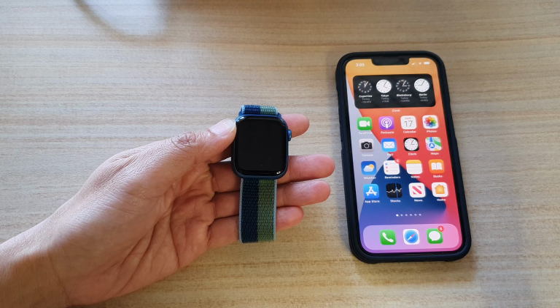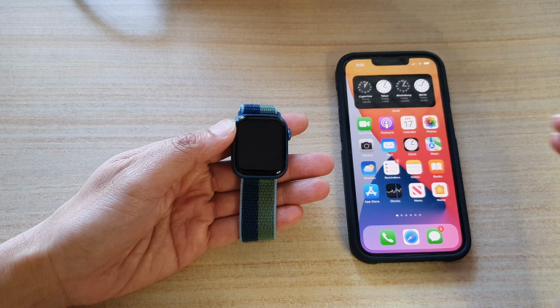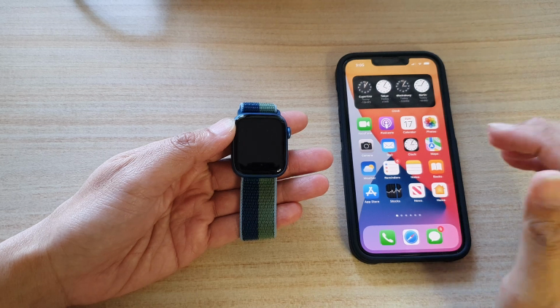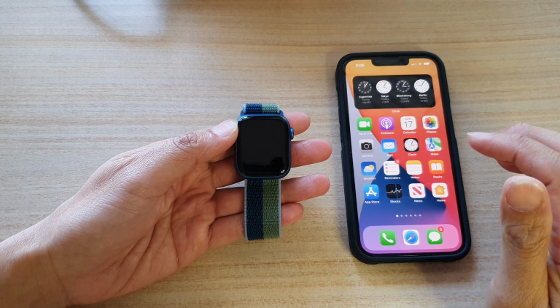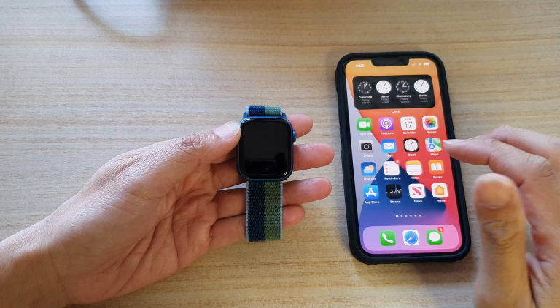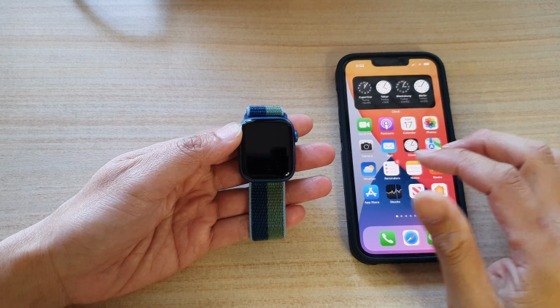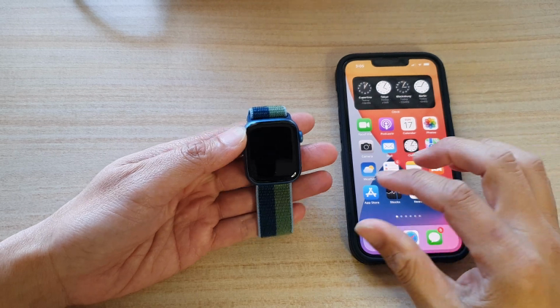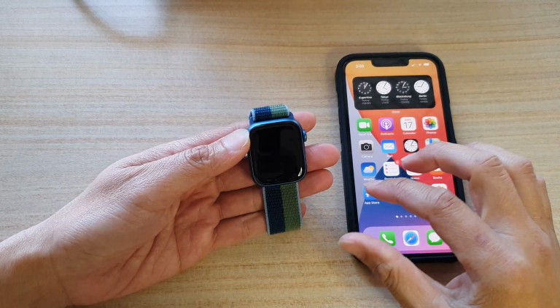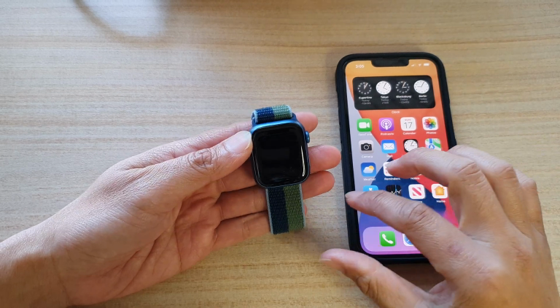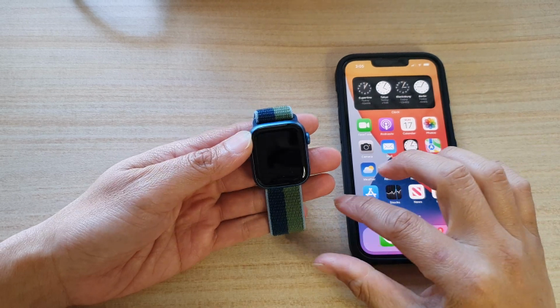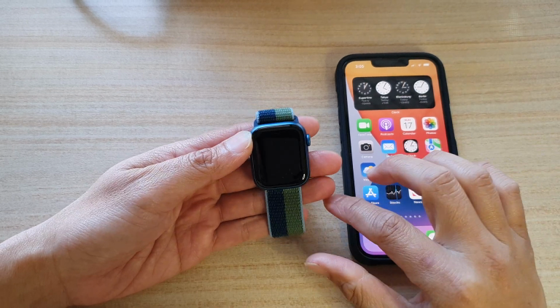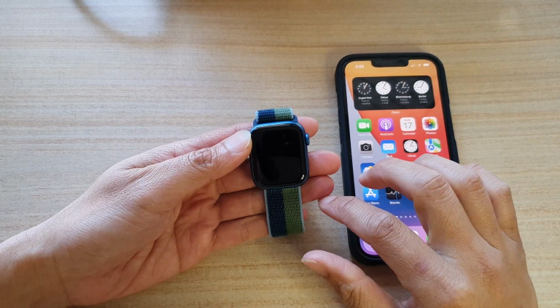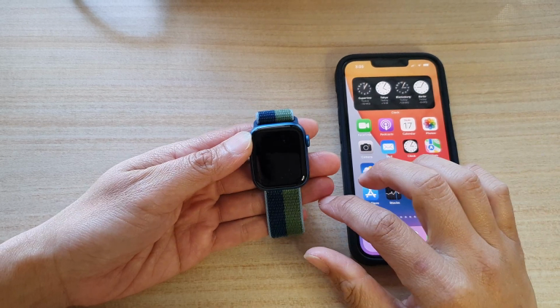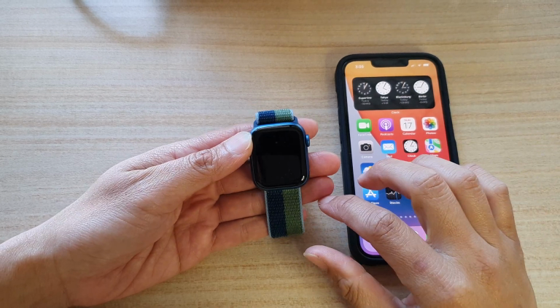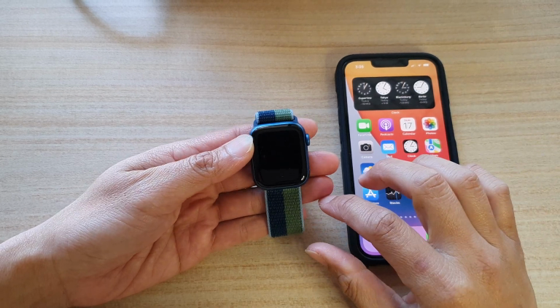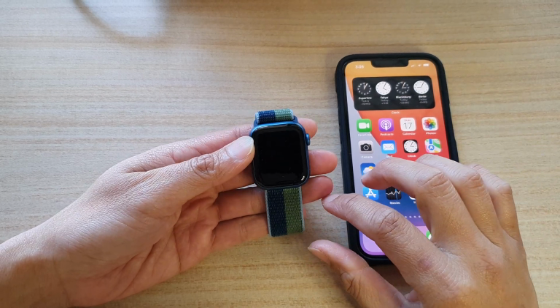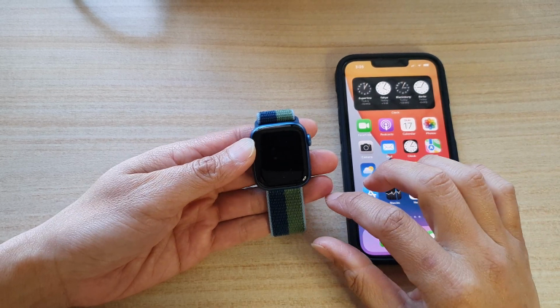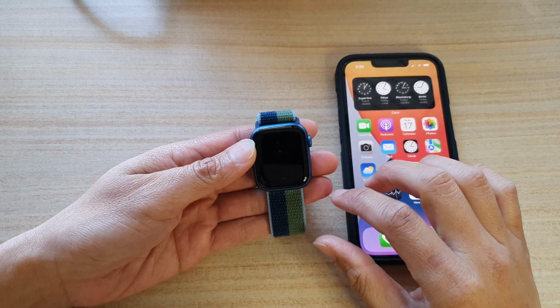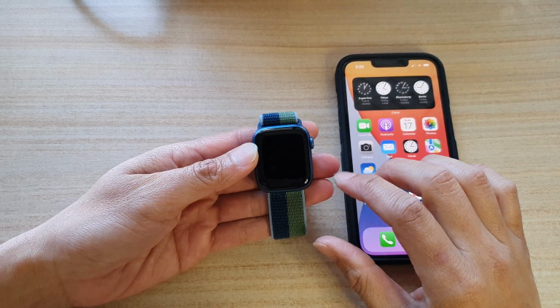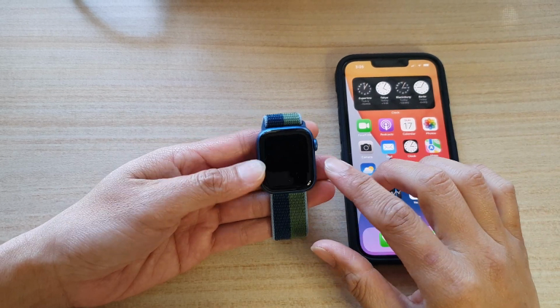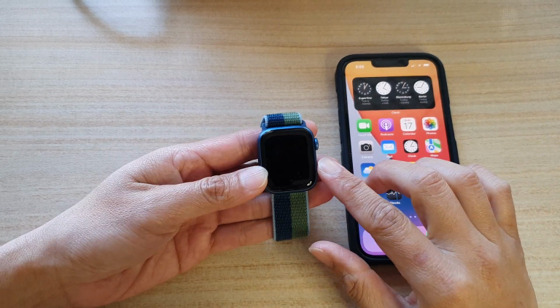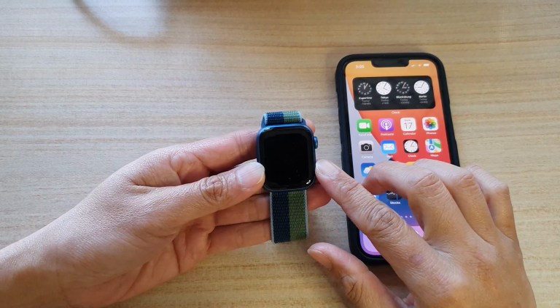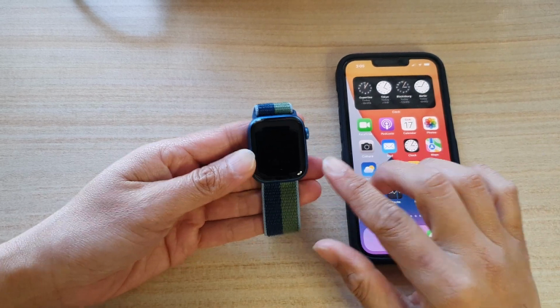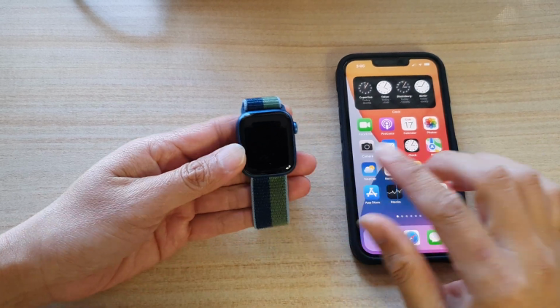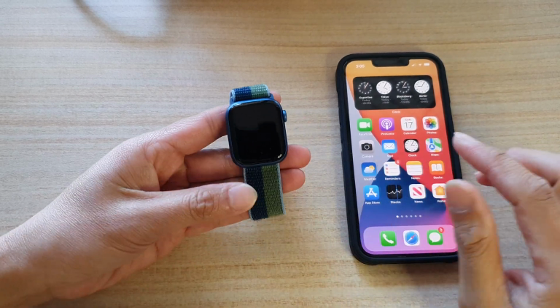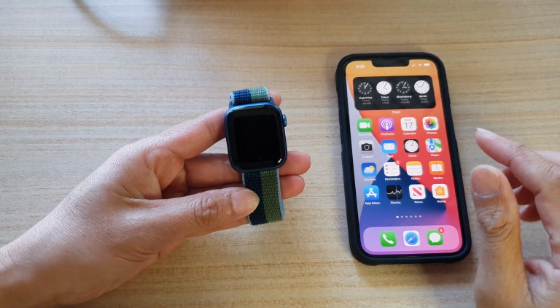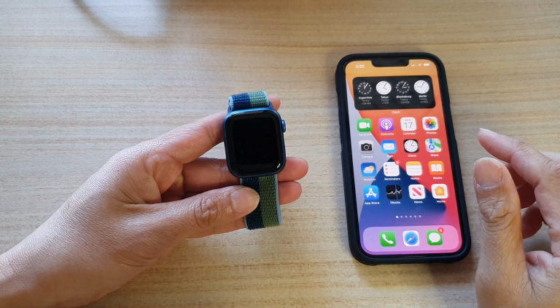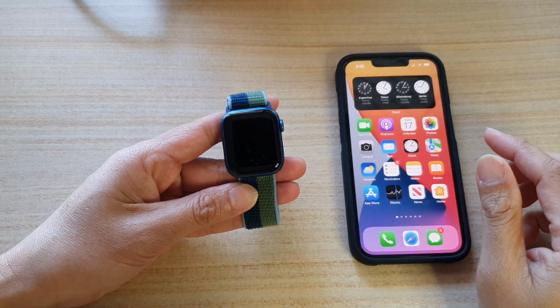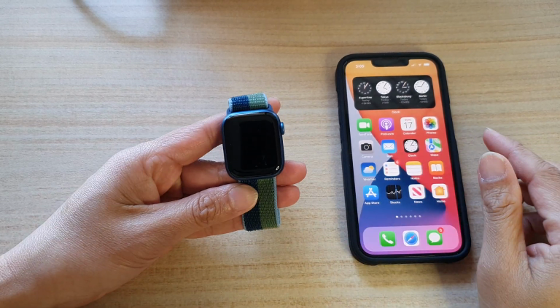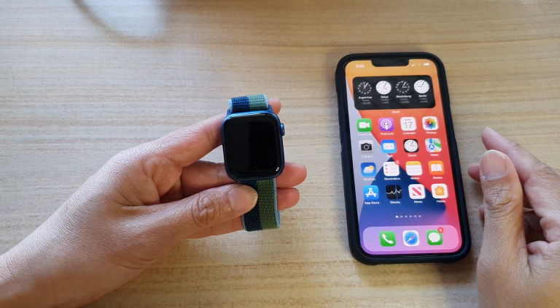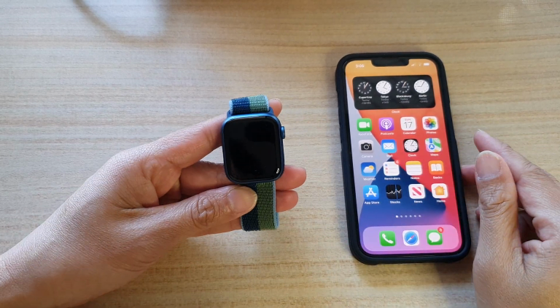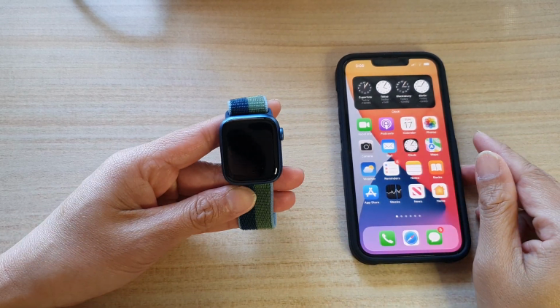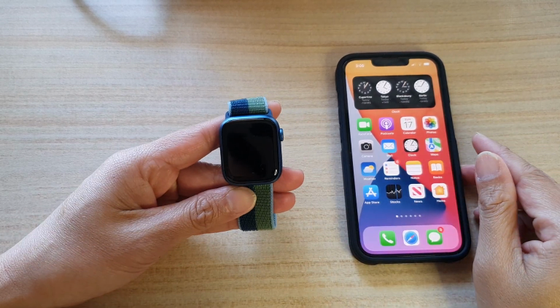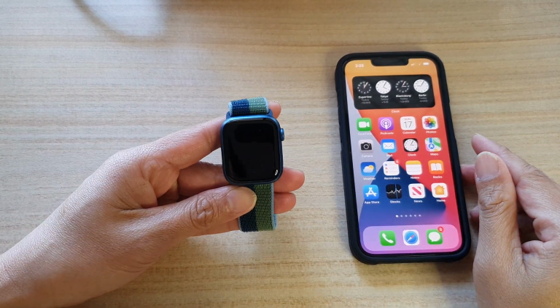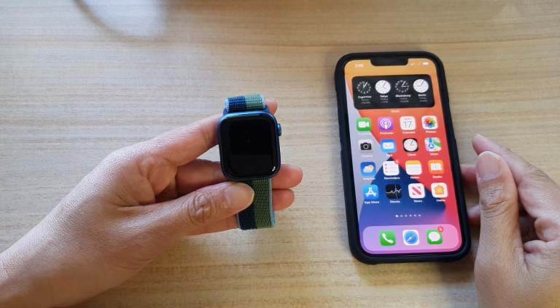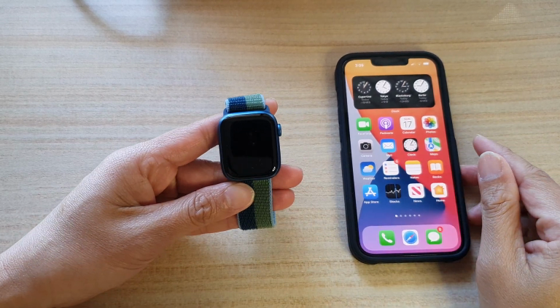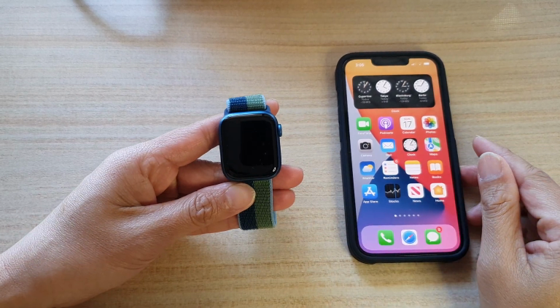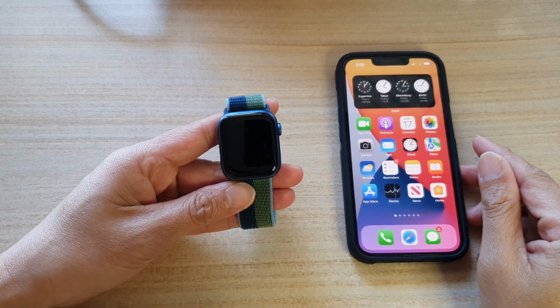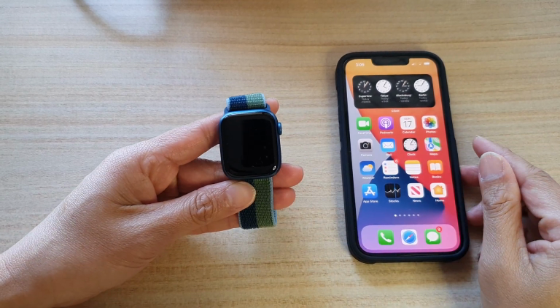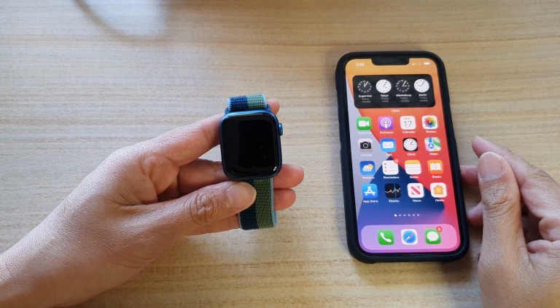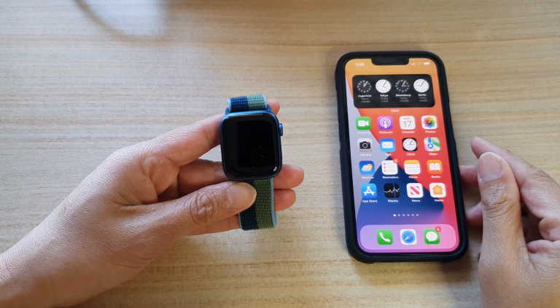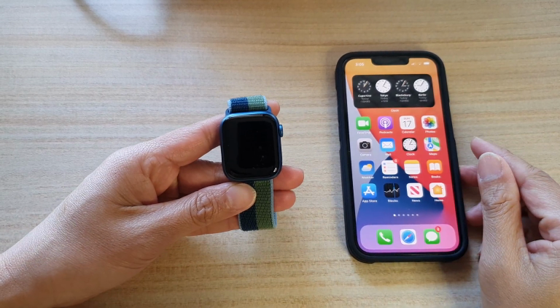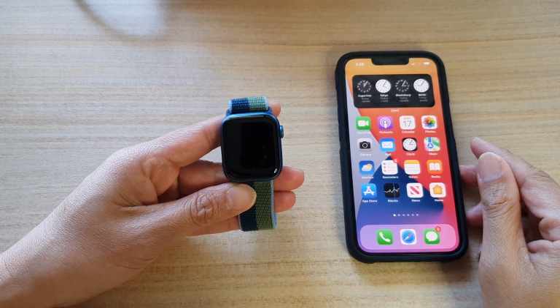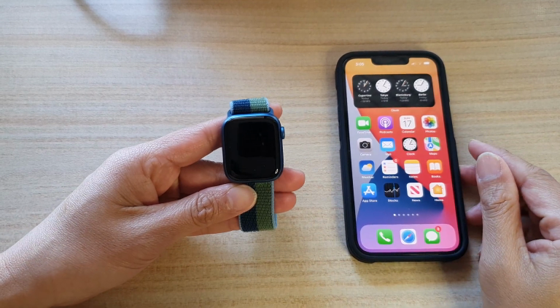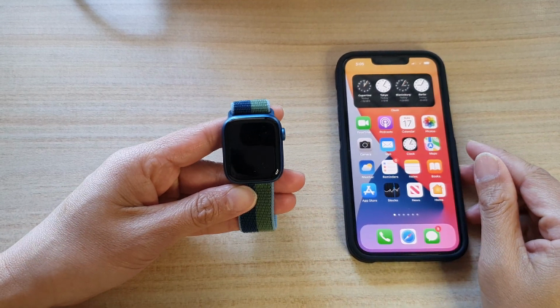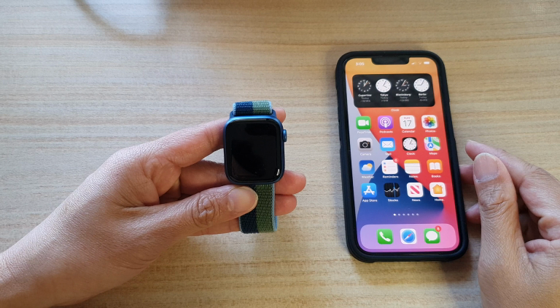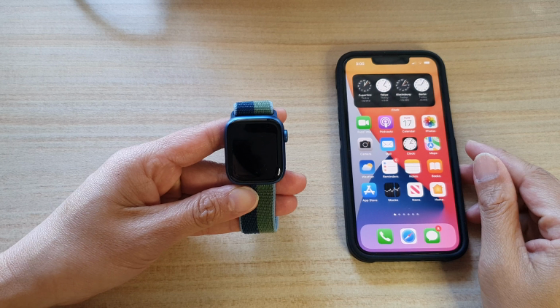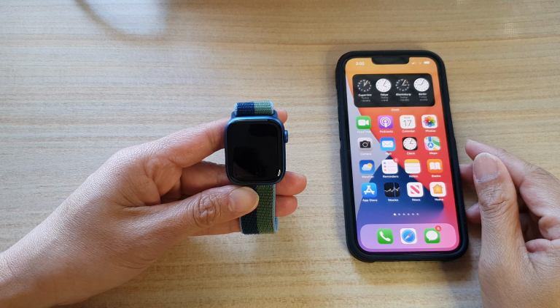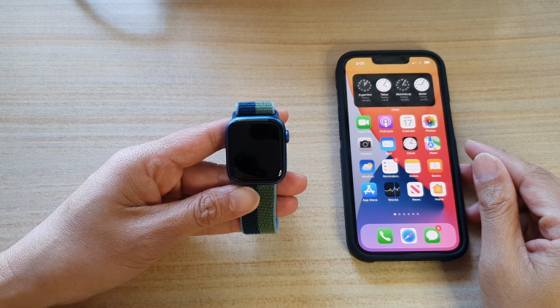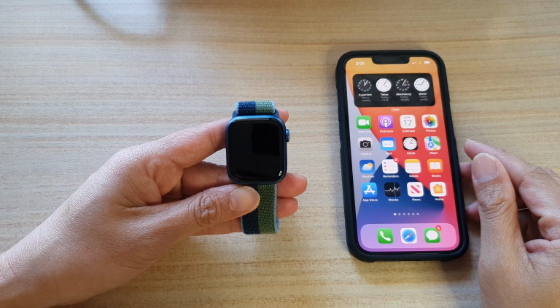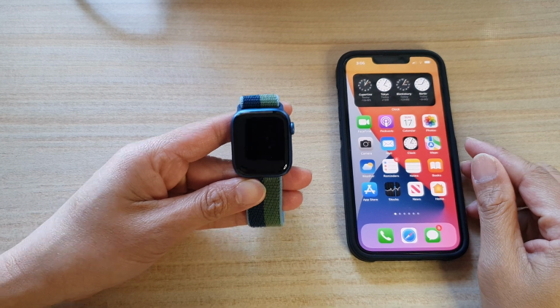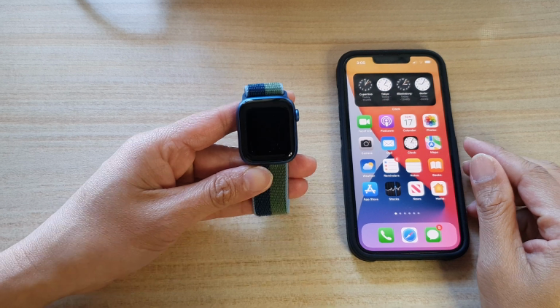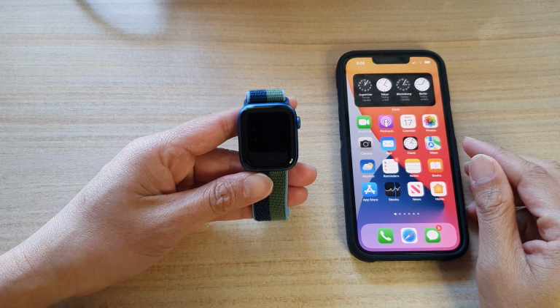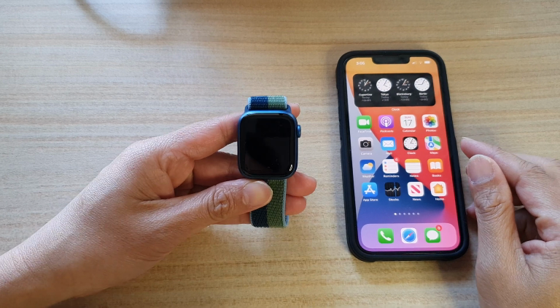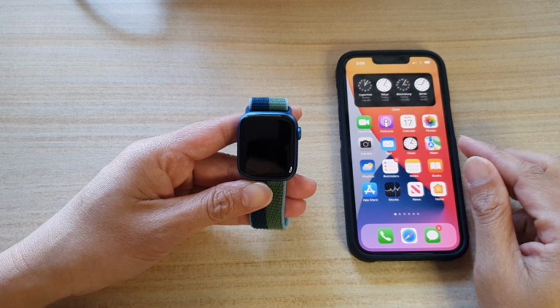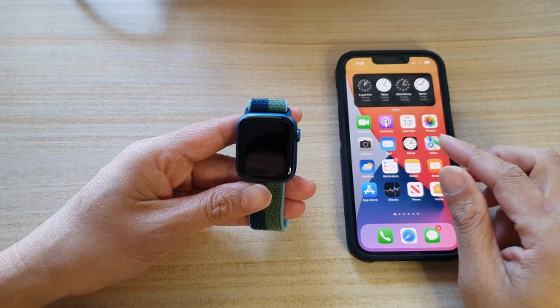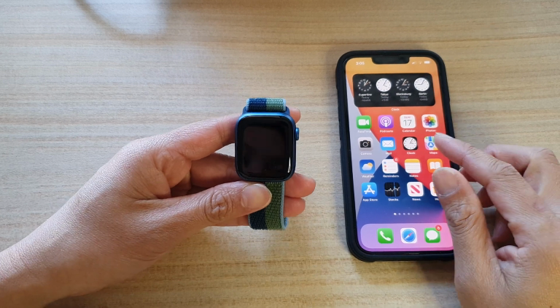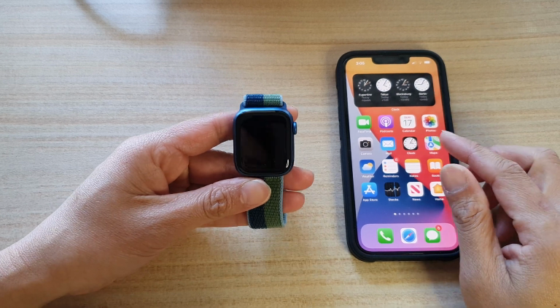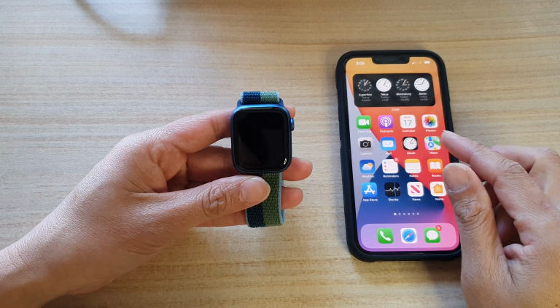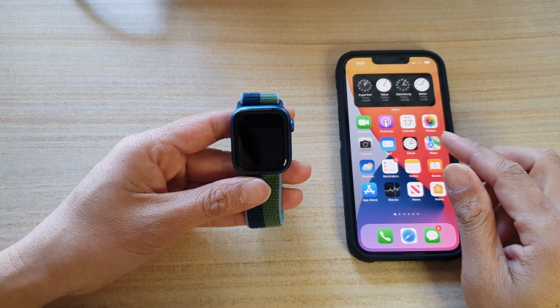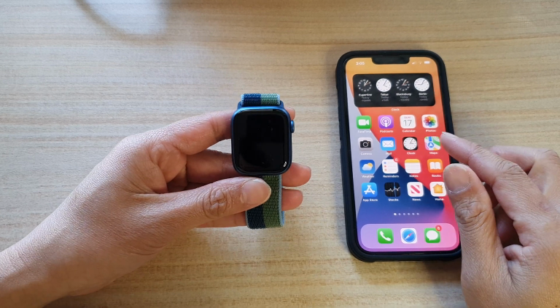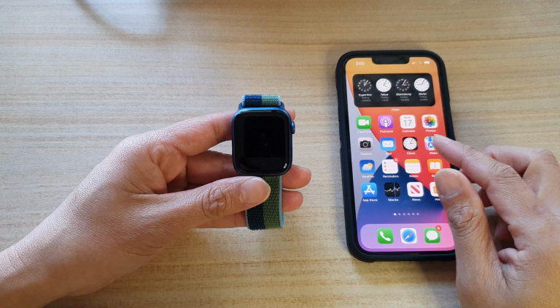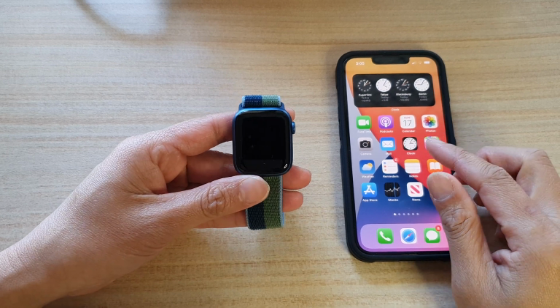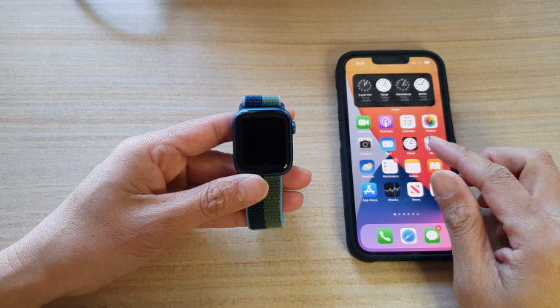Hey guys, in this video we're going to take a look at how you can set up your Apple Watch Series 7 for the first time.